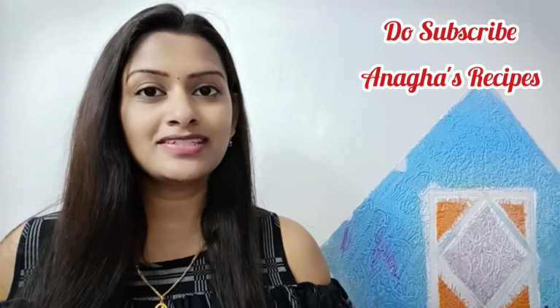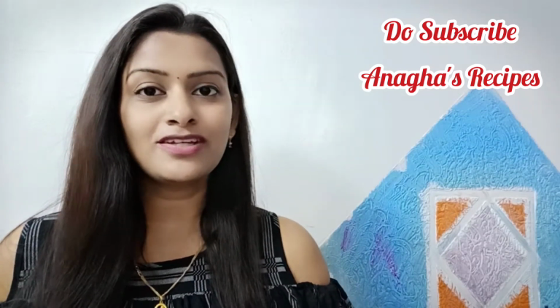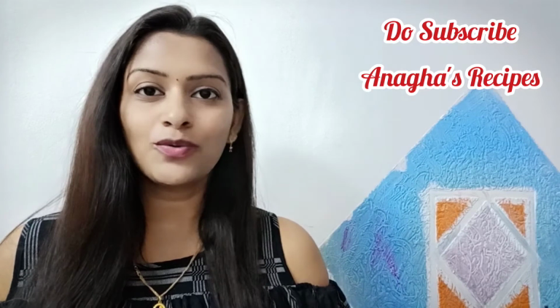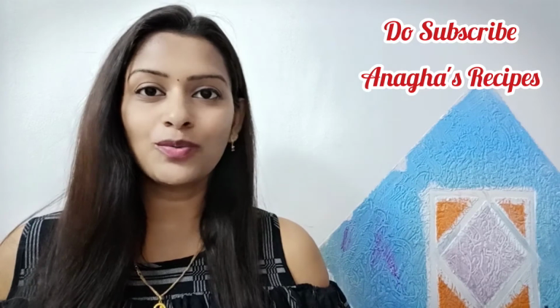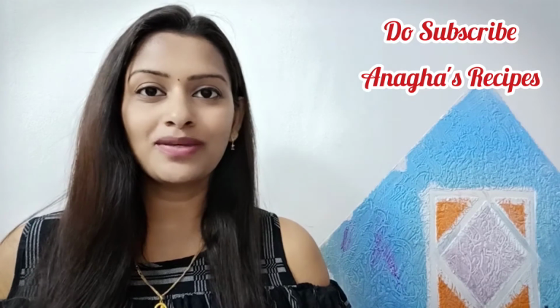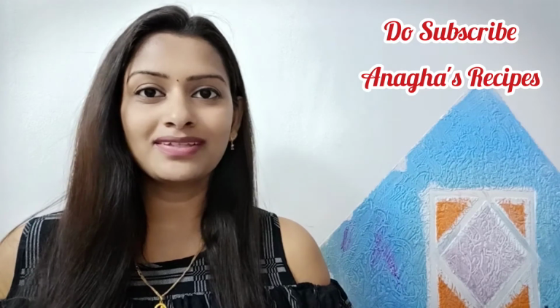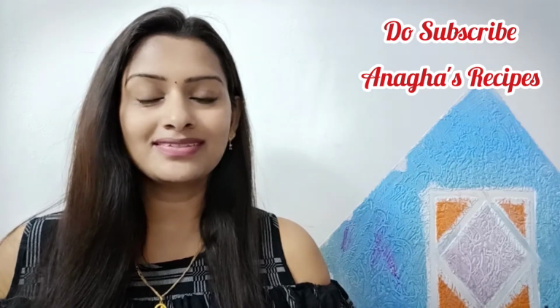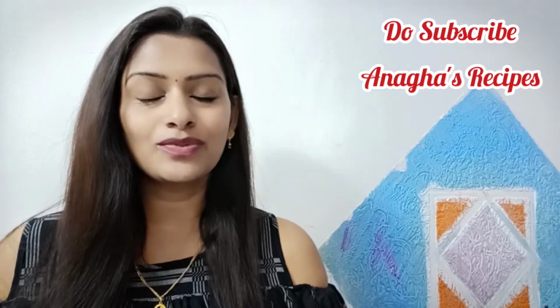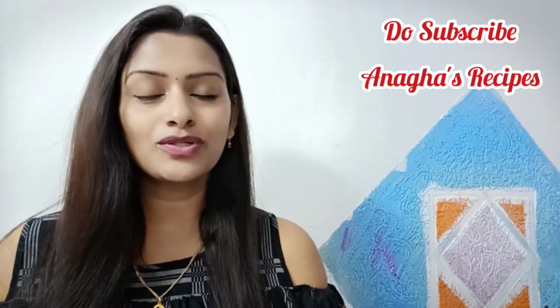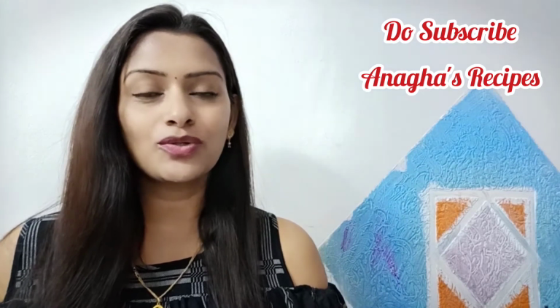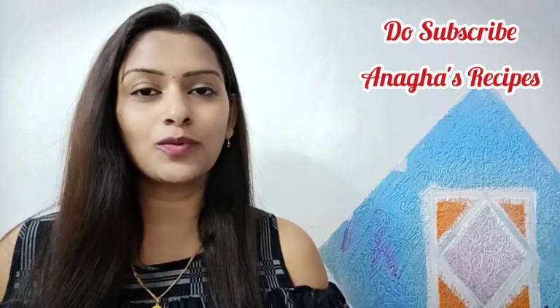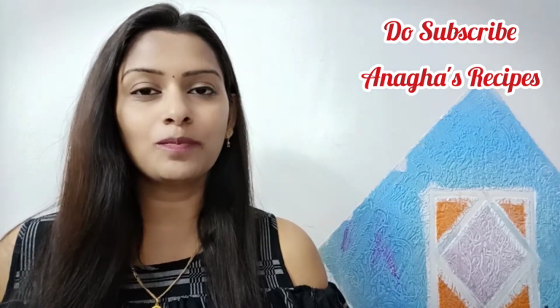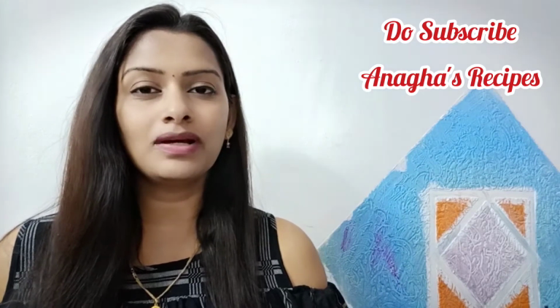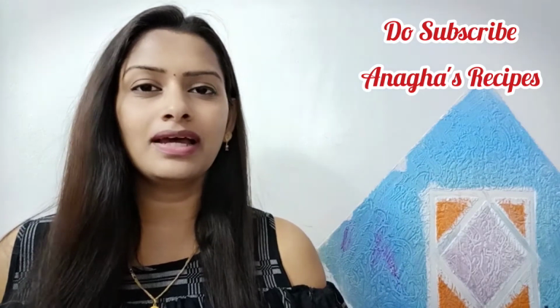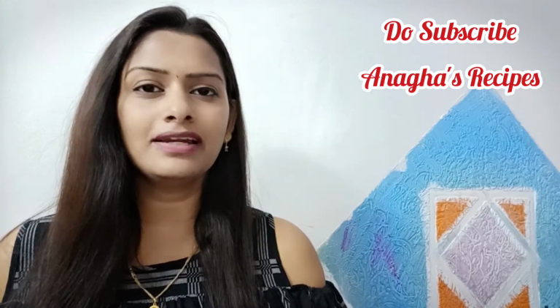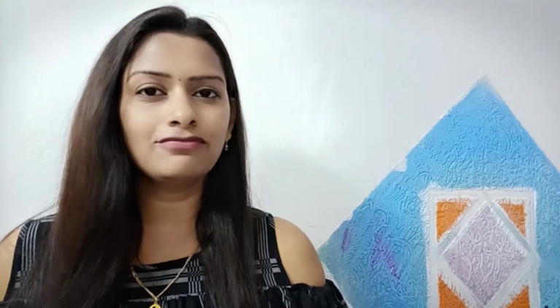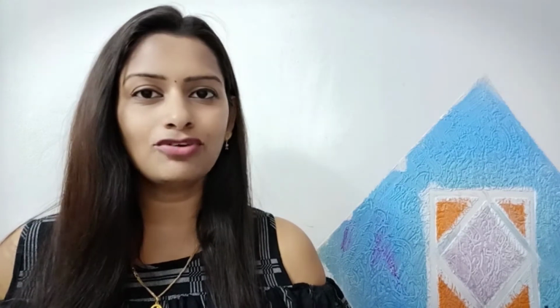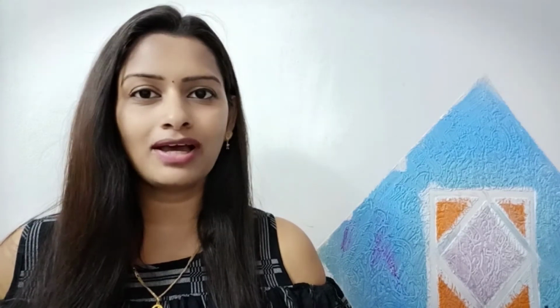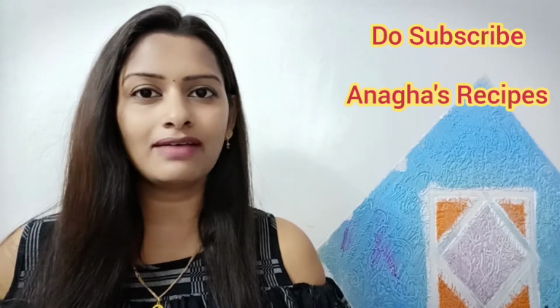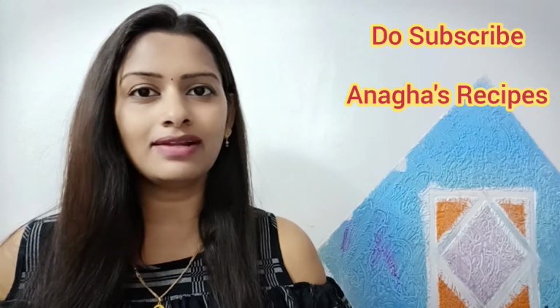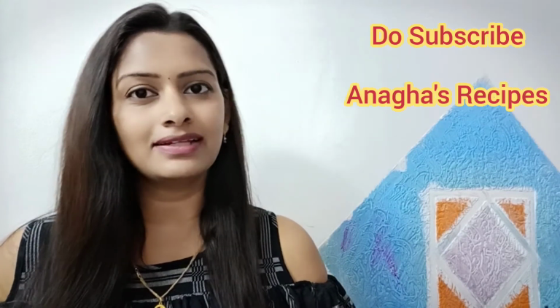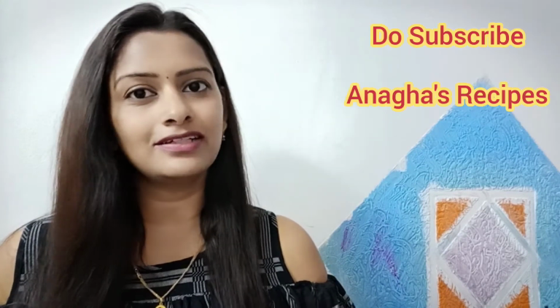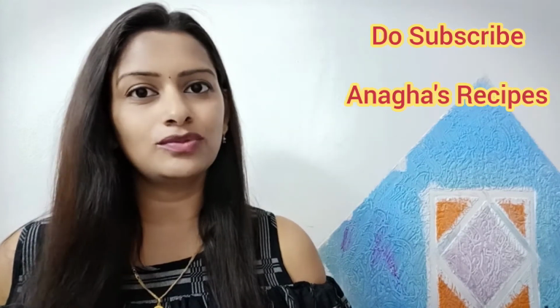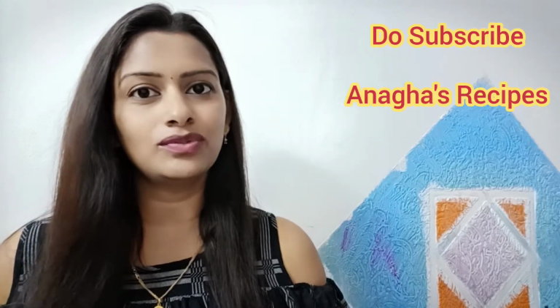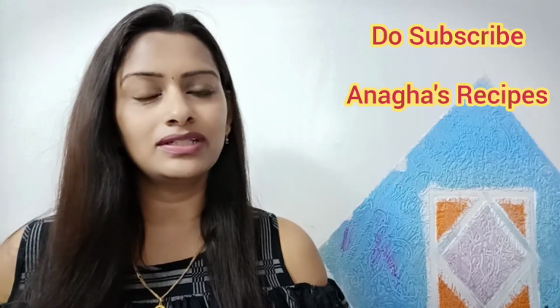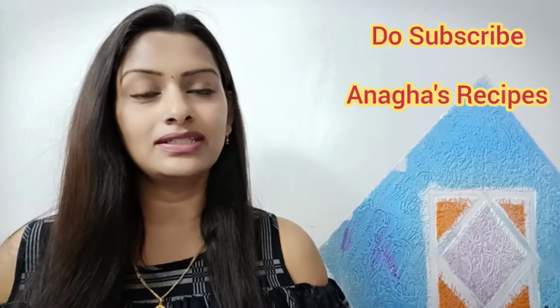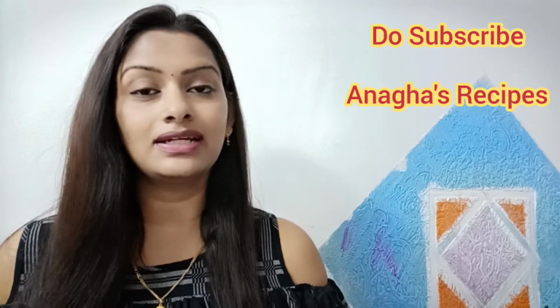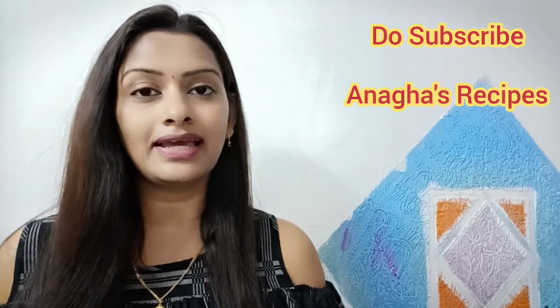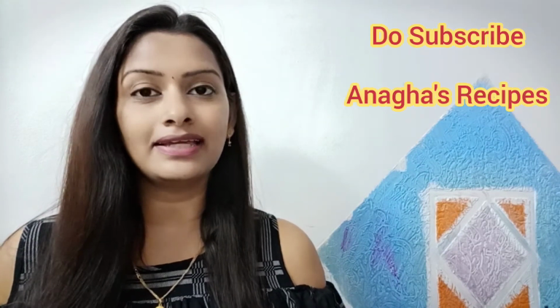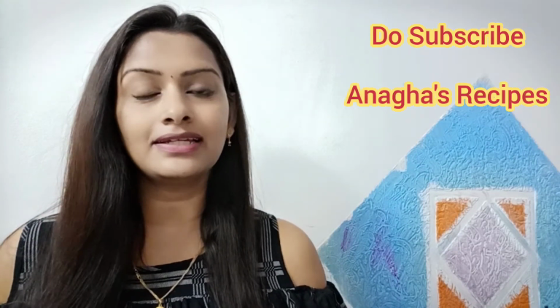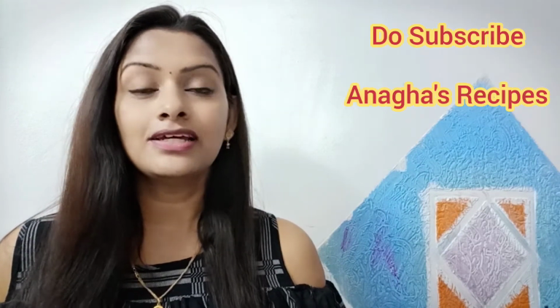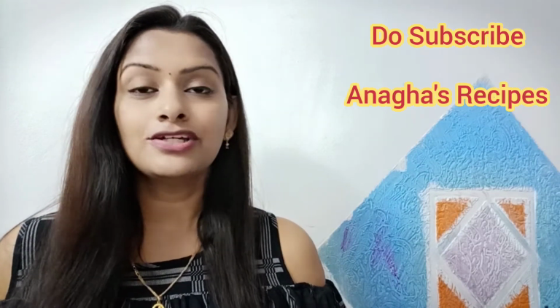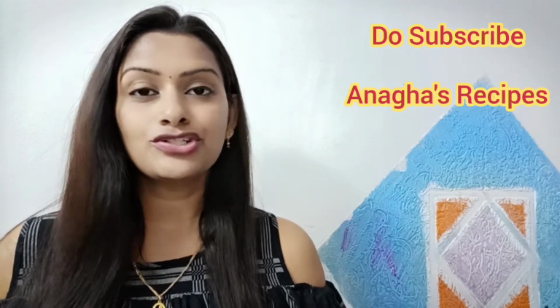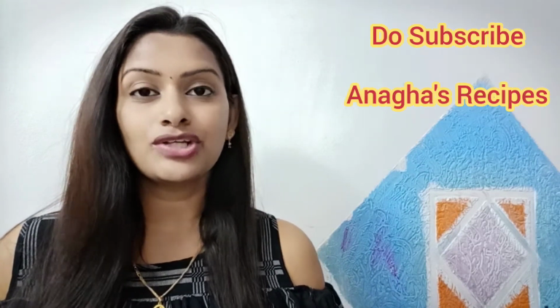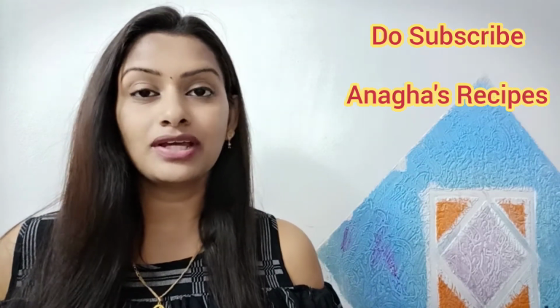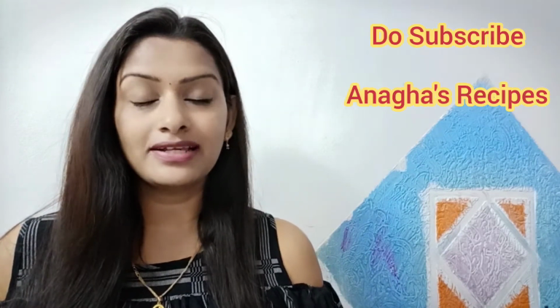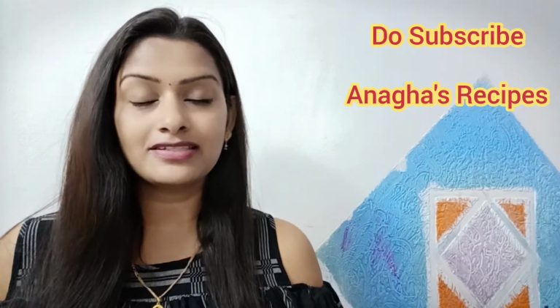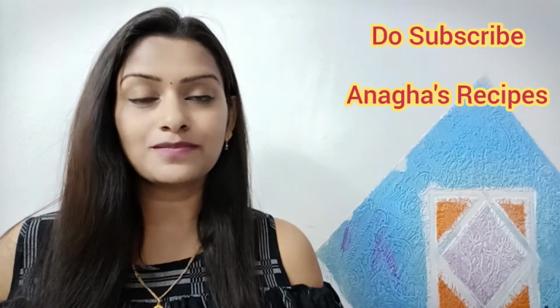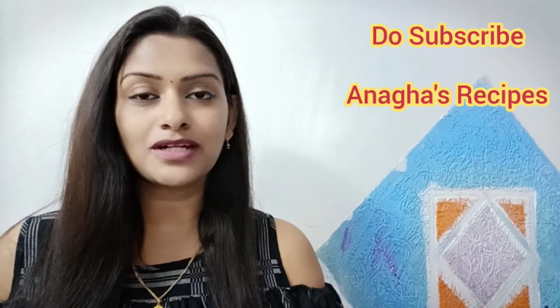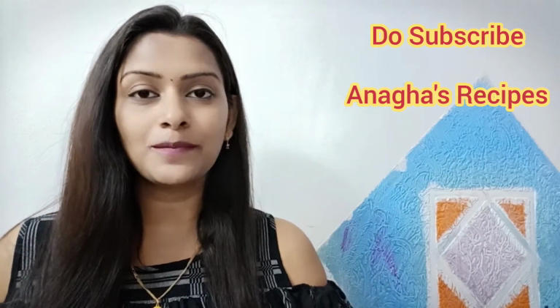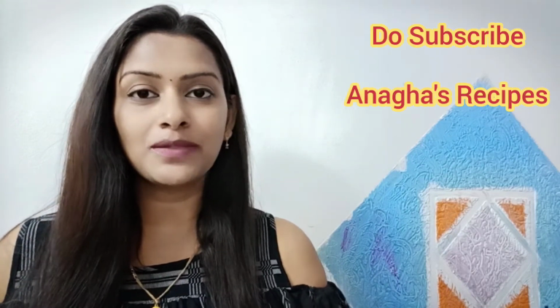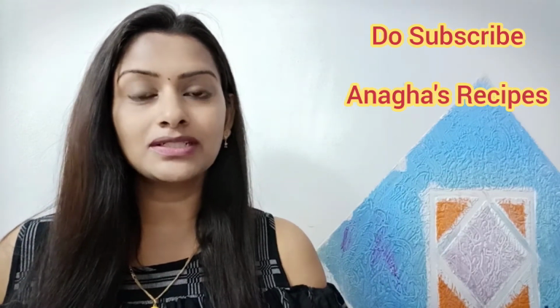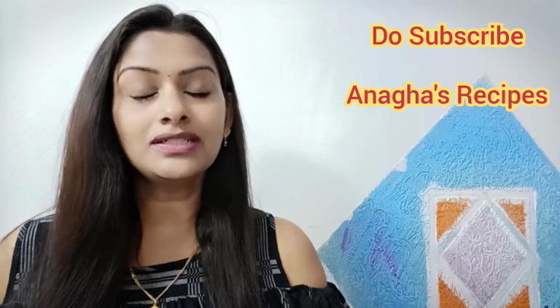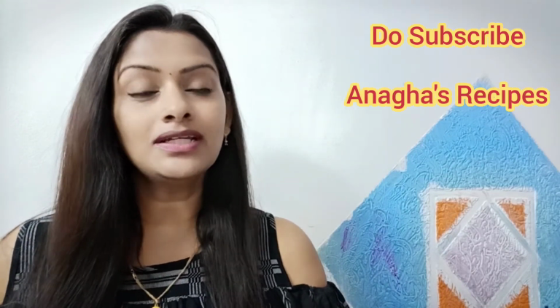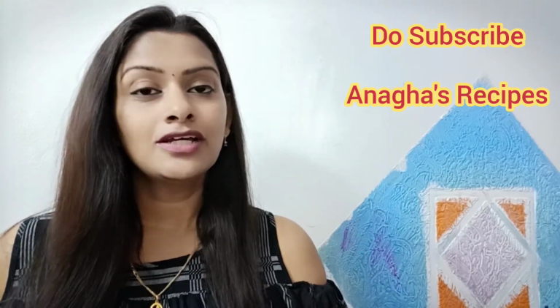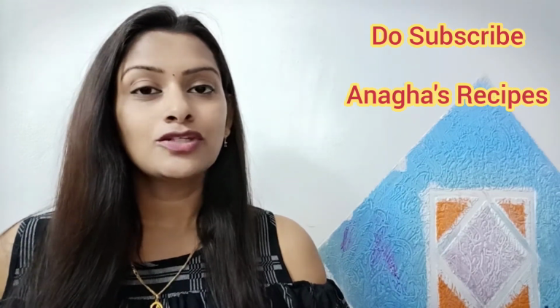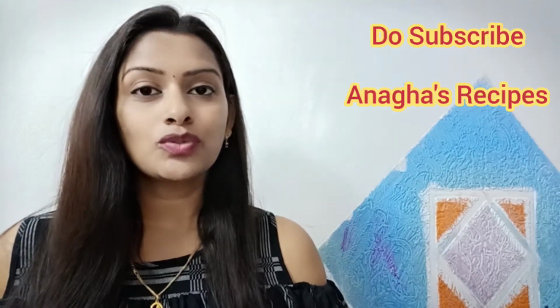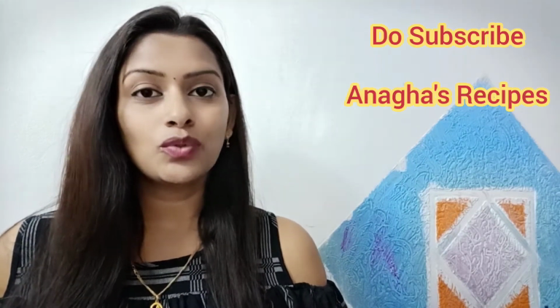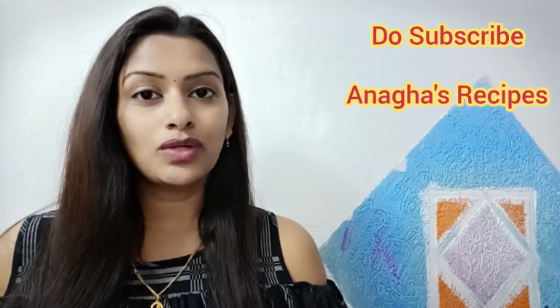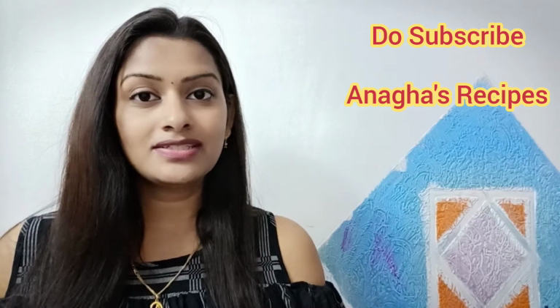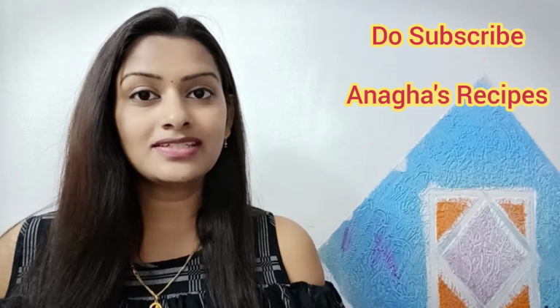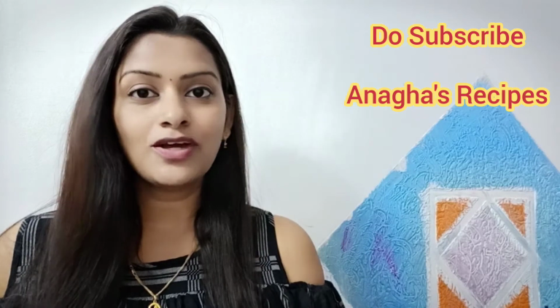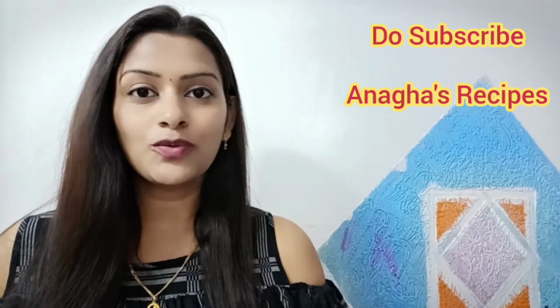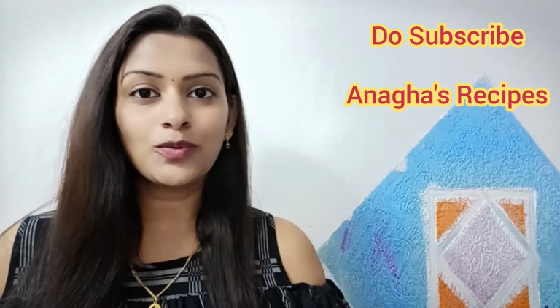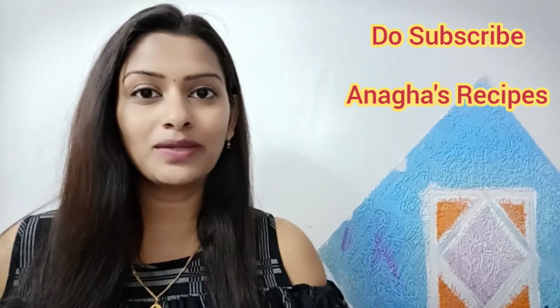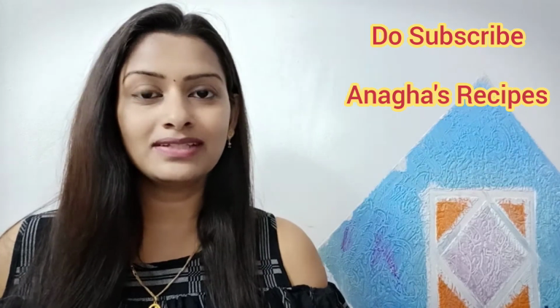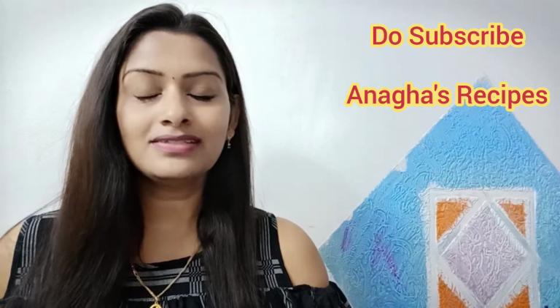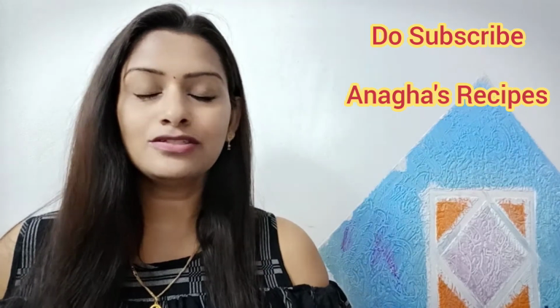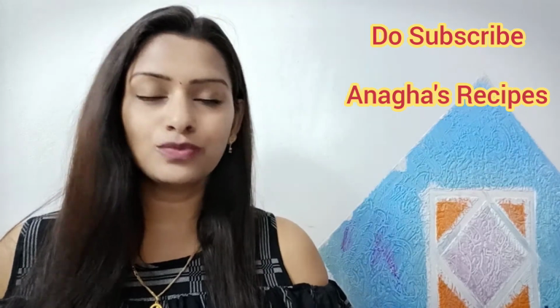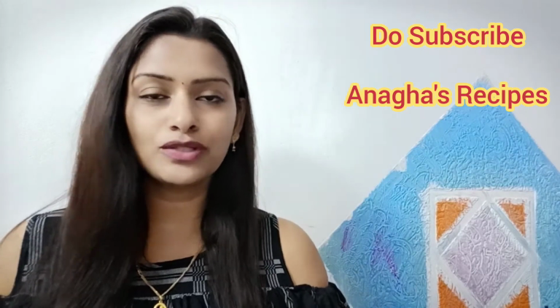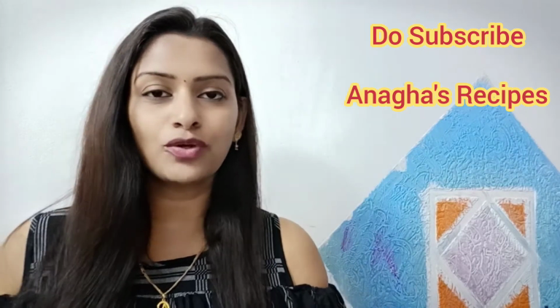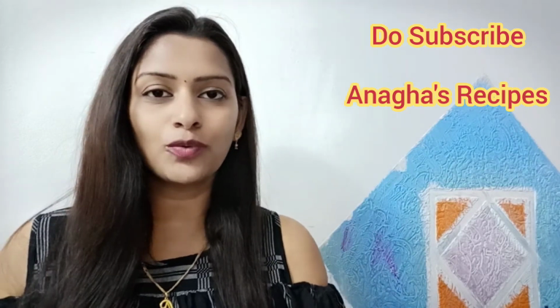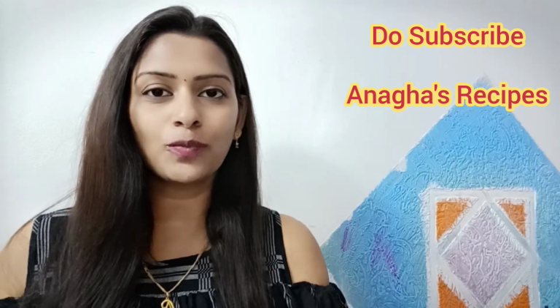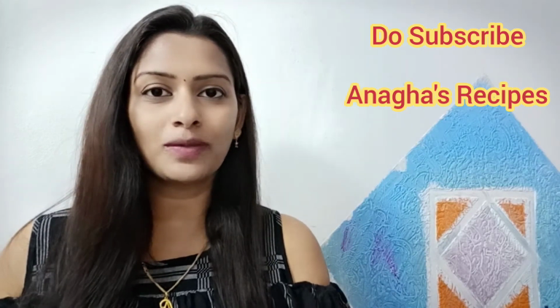So let's see how to make this sweet corn upma. If you have liked it, do hit the like, share, and subscribe button. Let's see how to make this sweet corn upma.